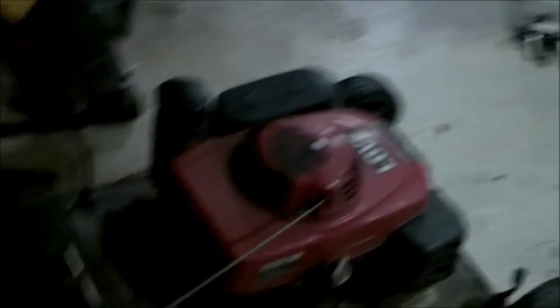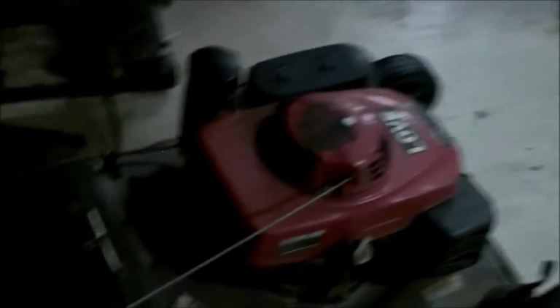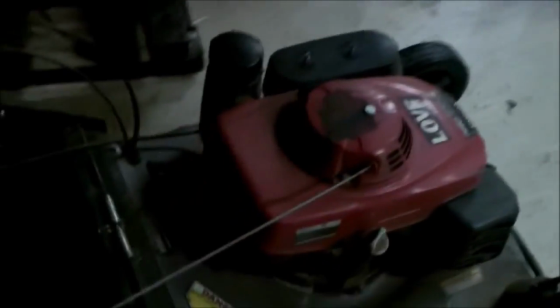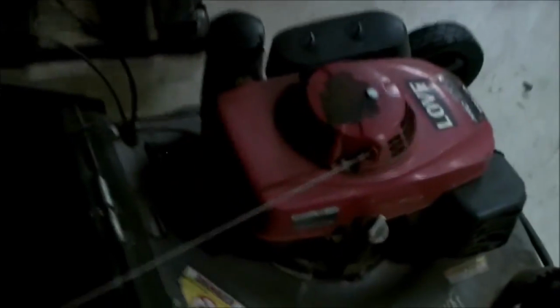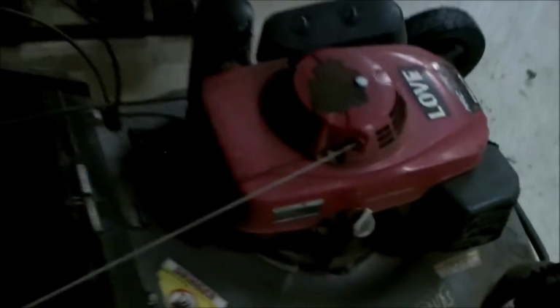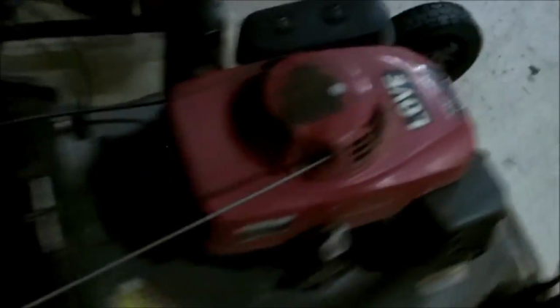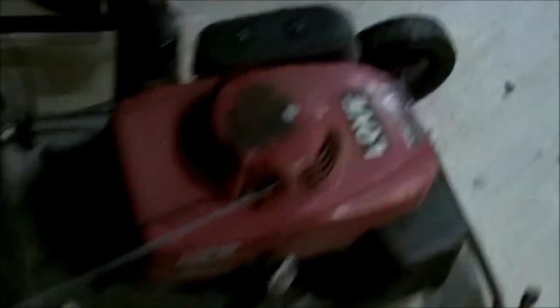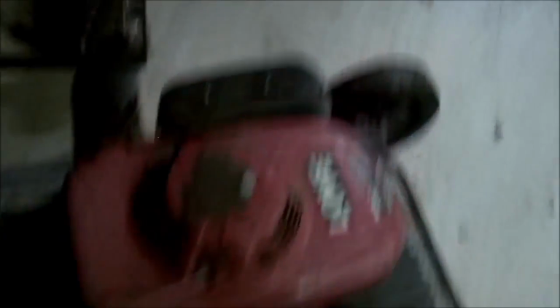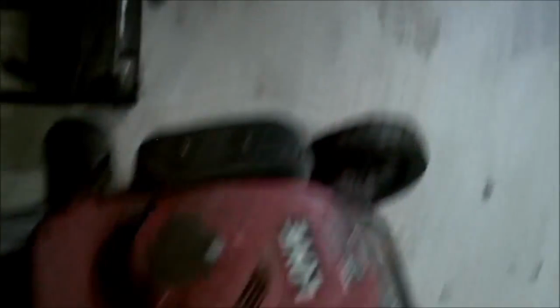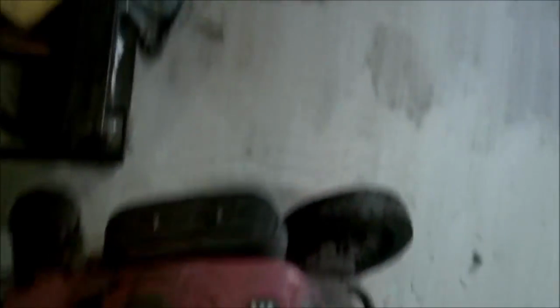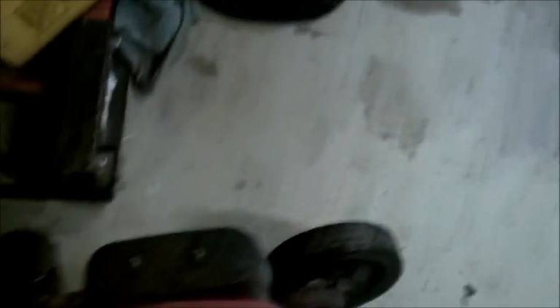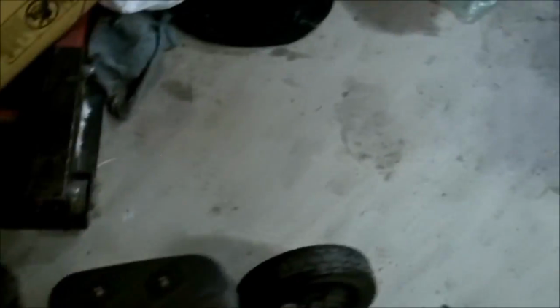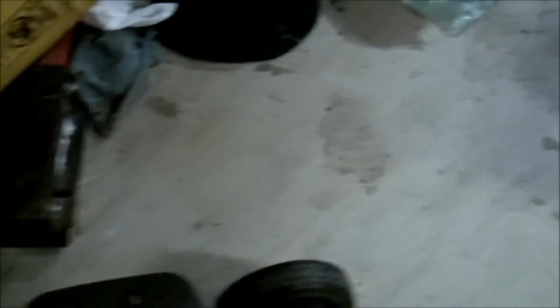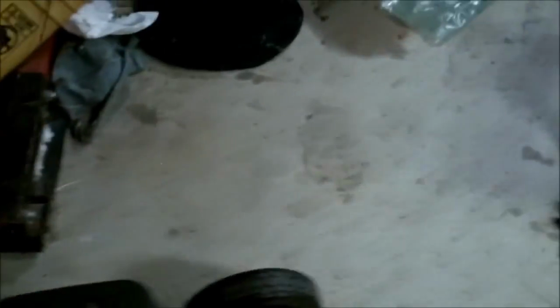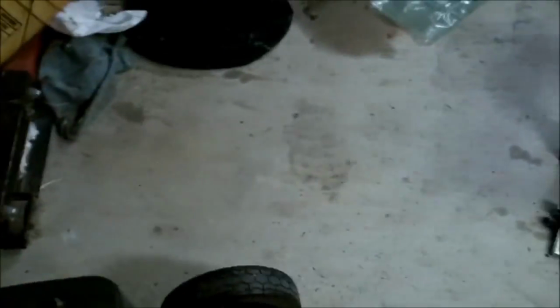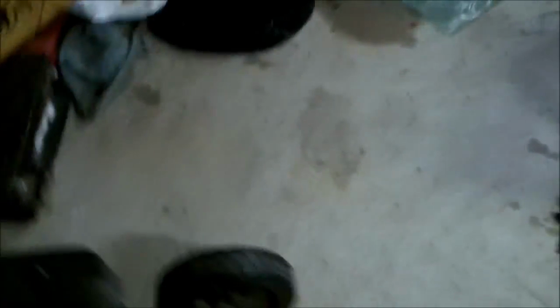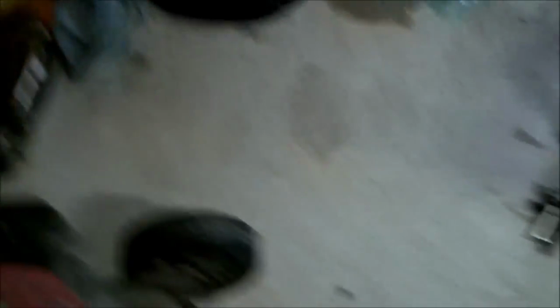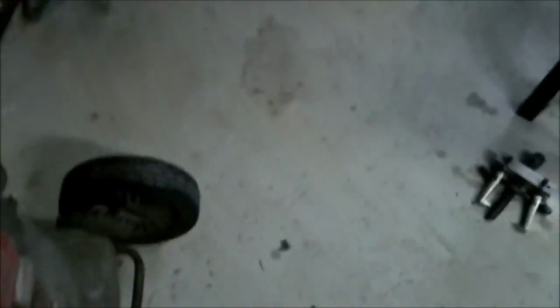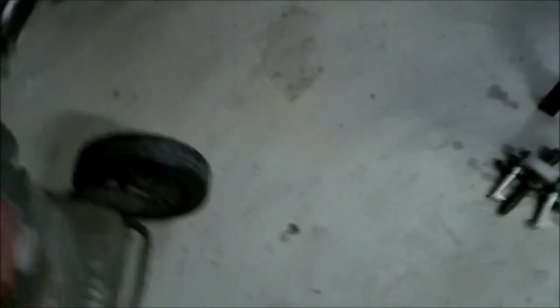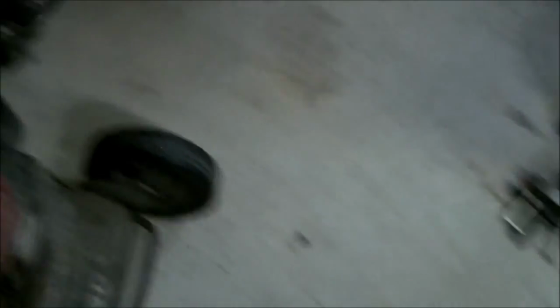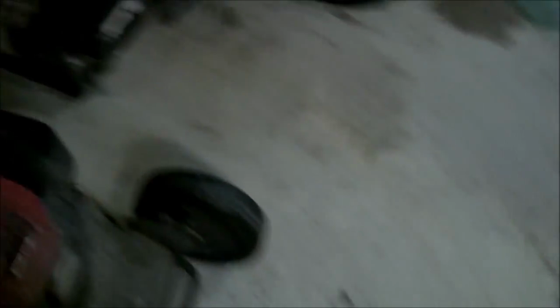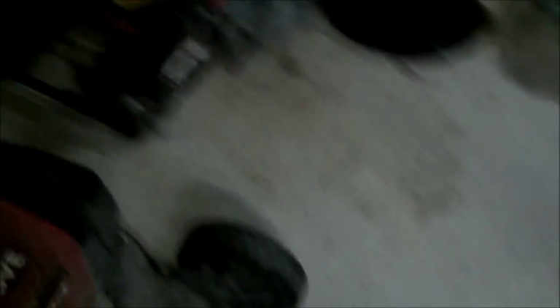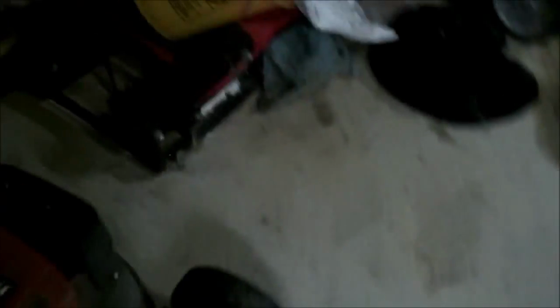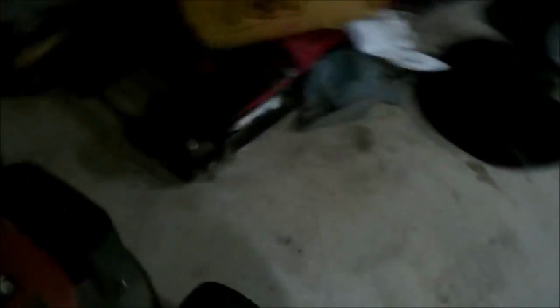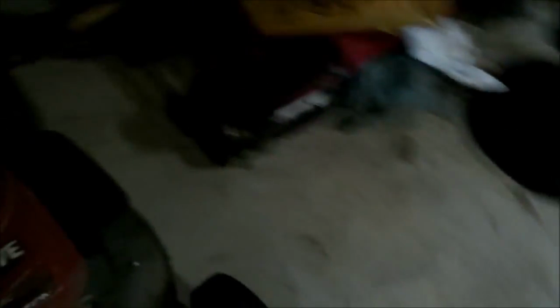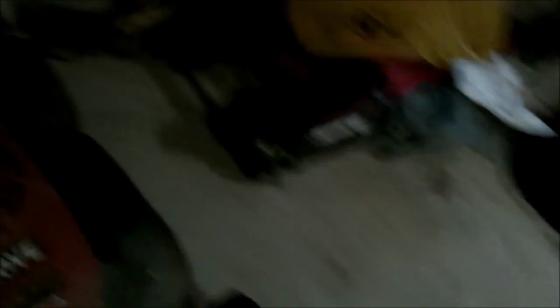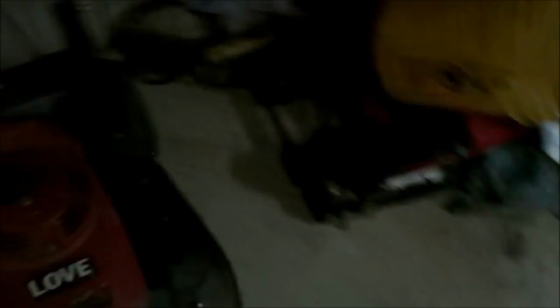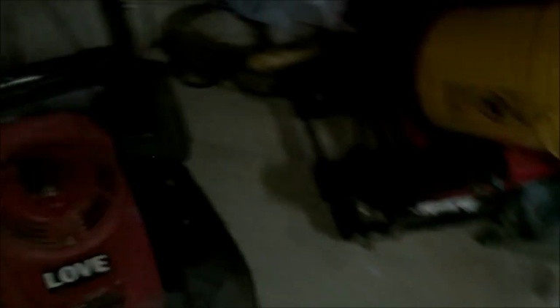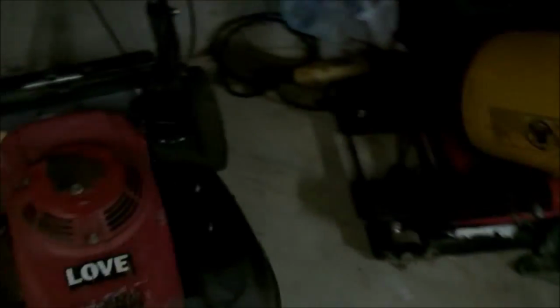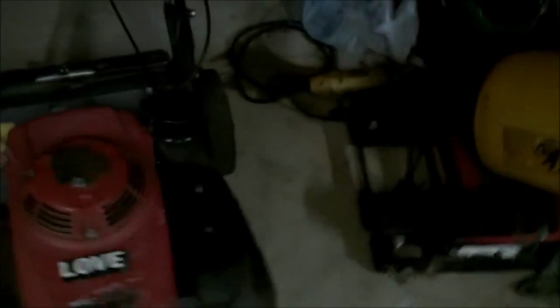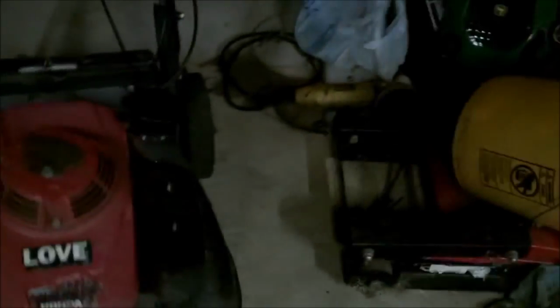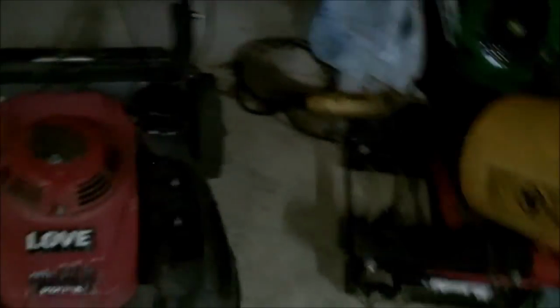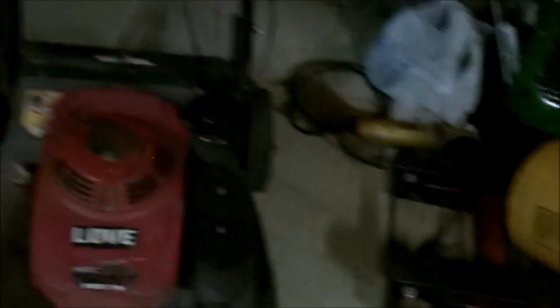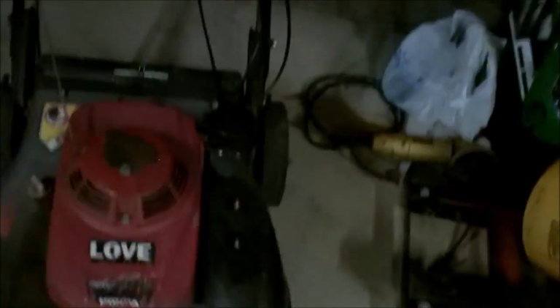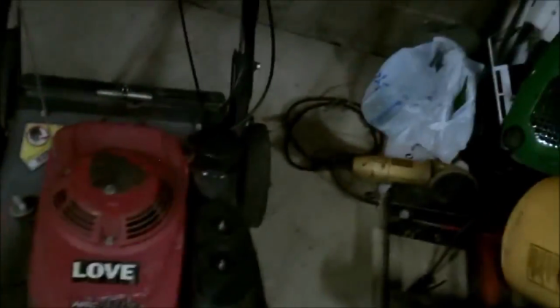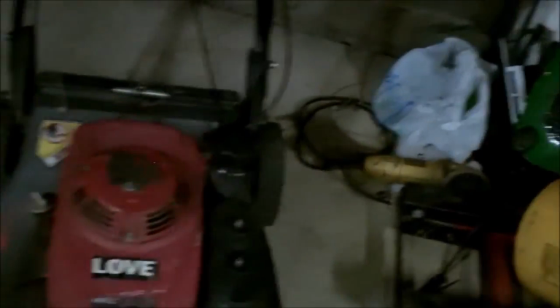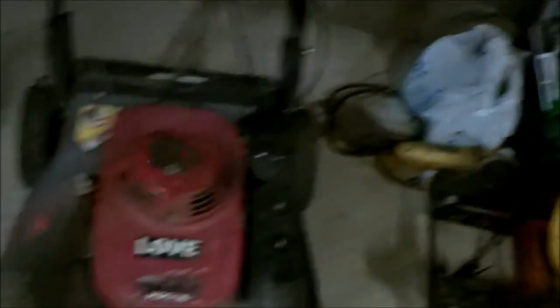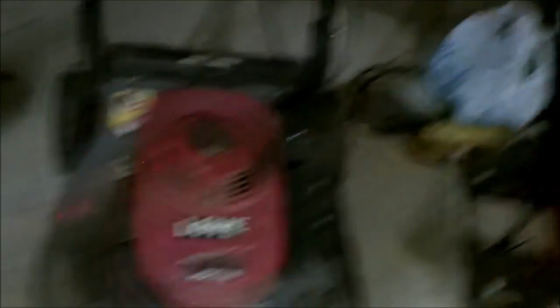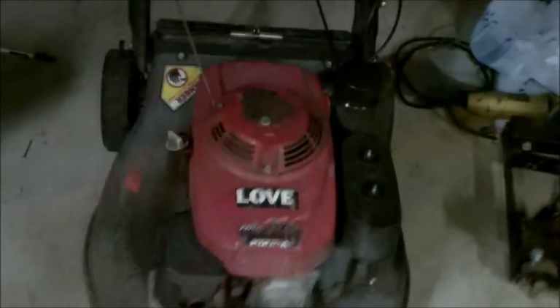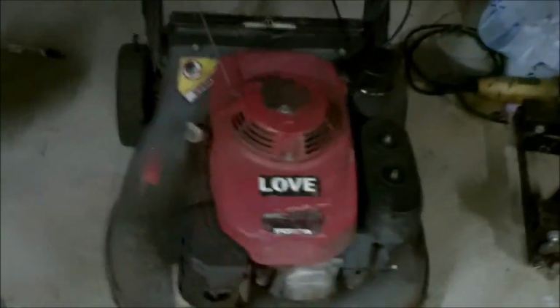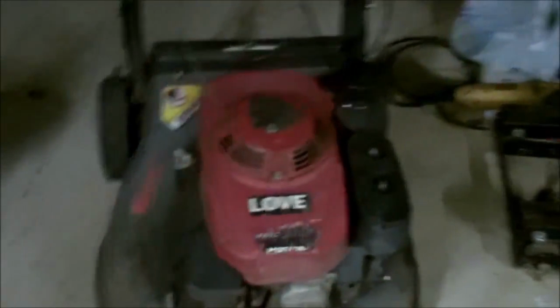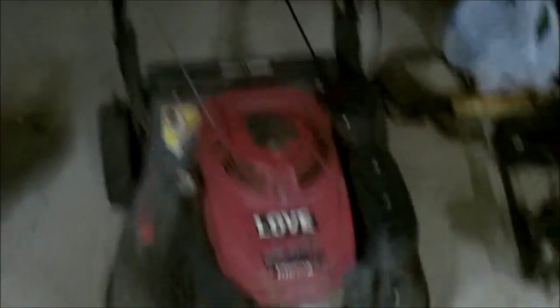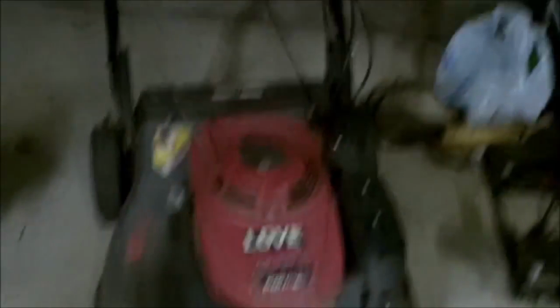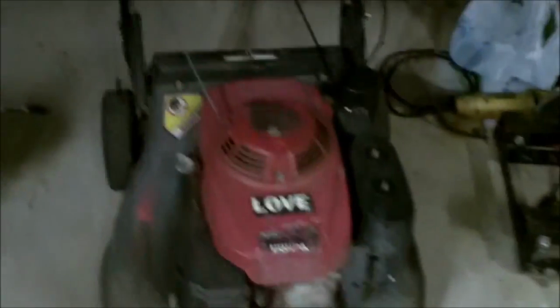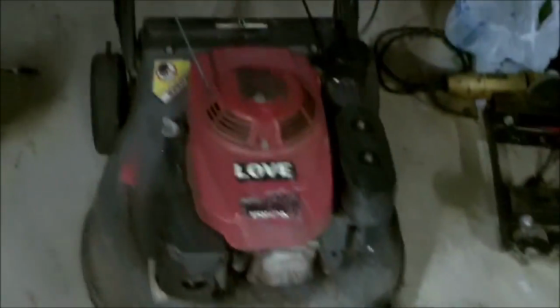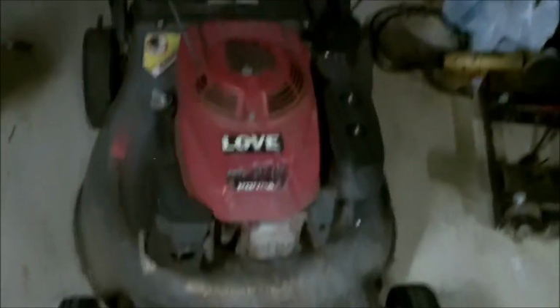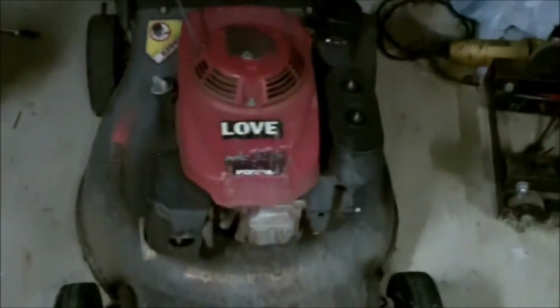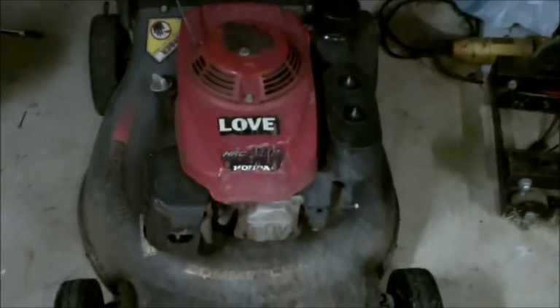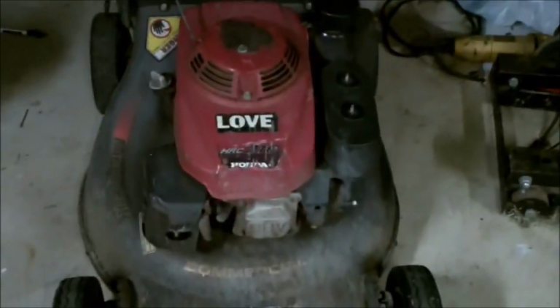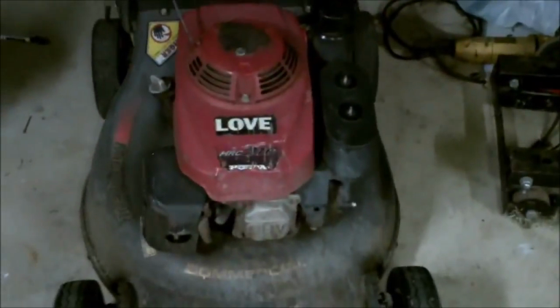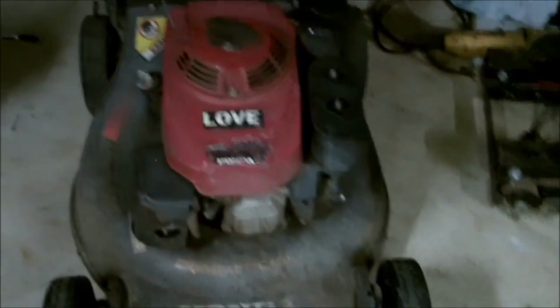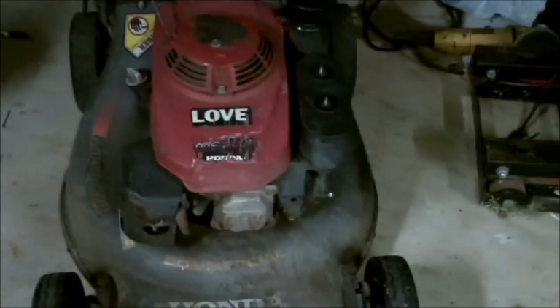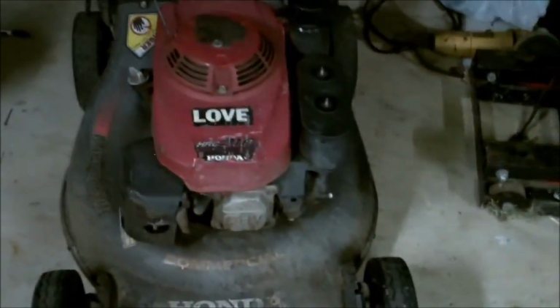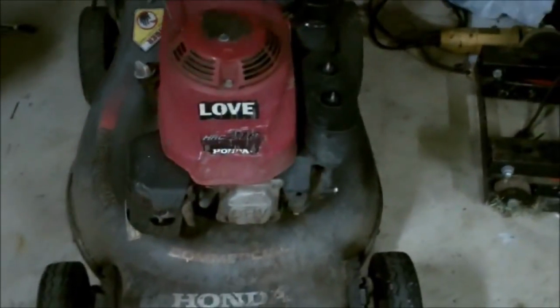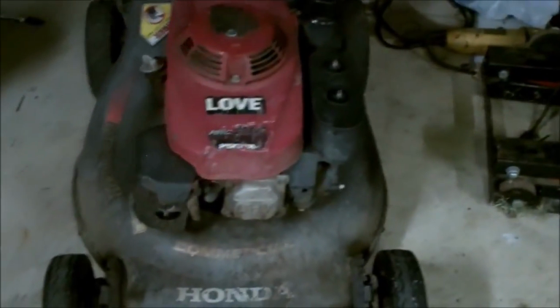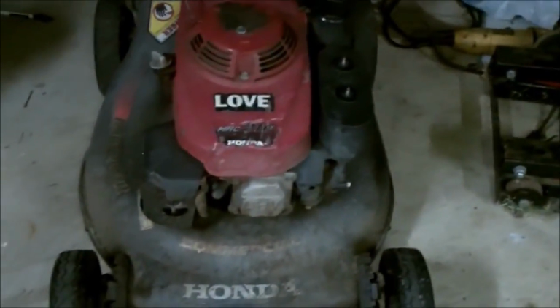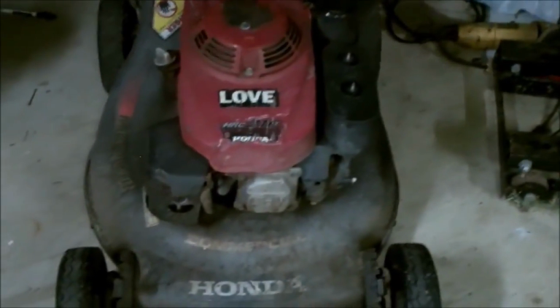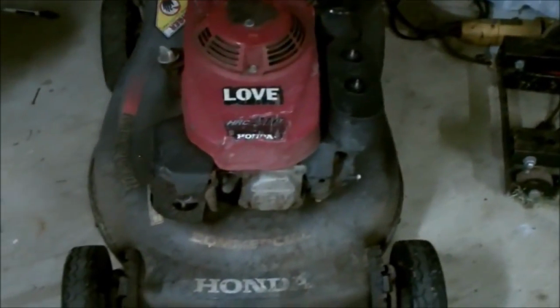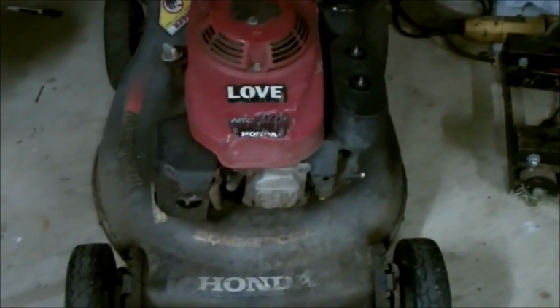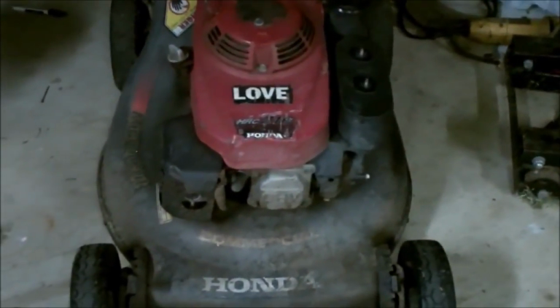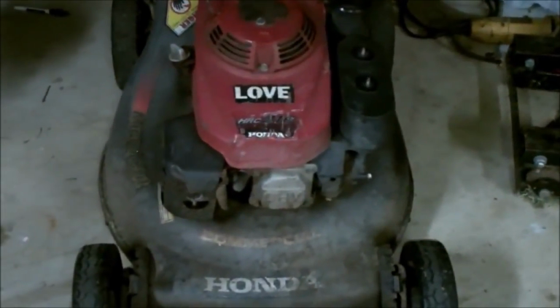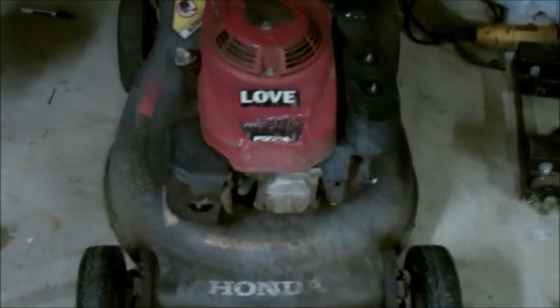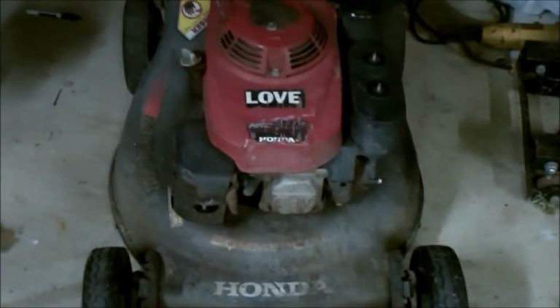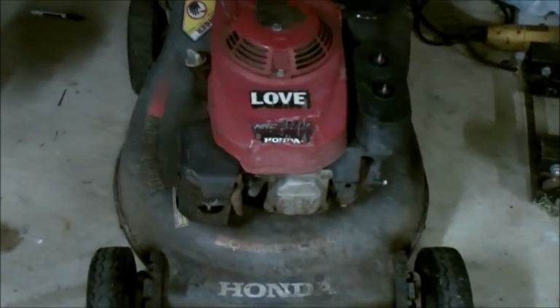If you have any questions about Honda lawnmowers, let me know. More Medic One — y'all have a good day.